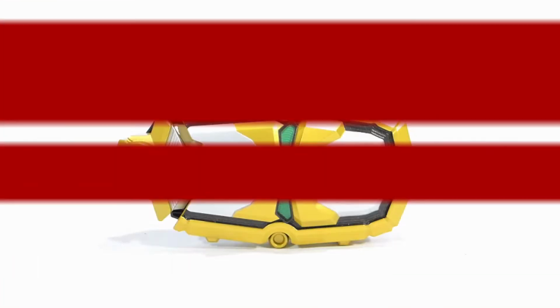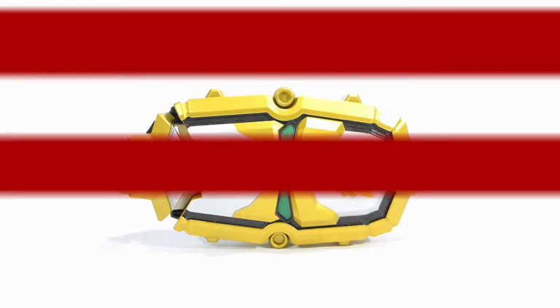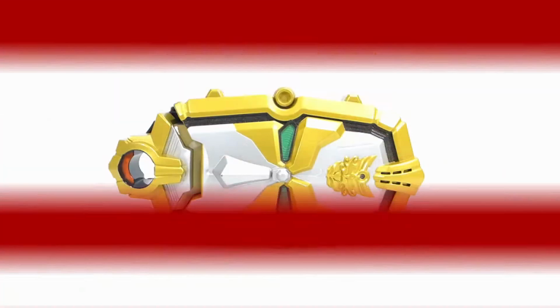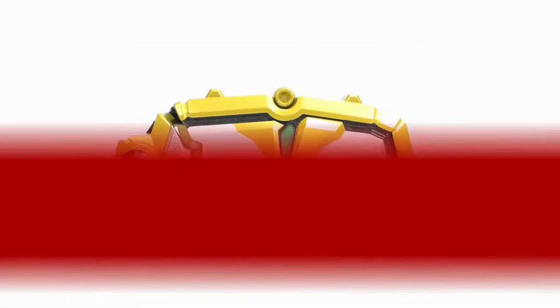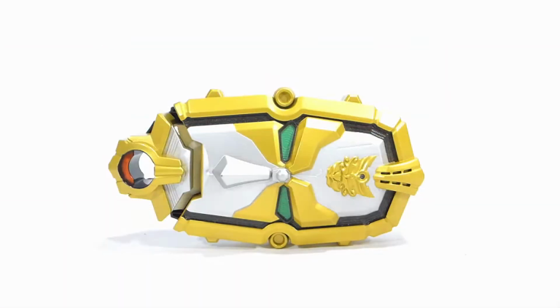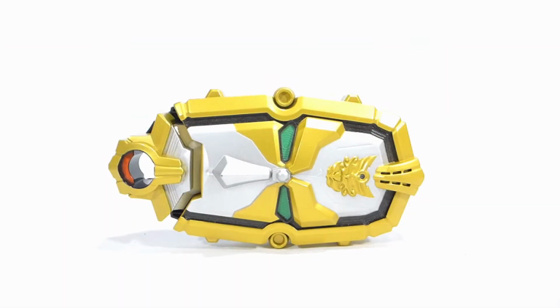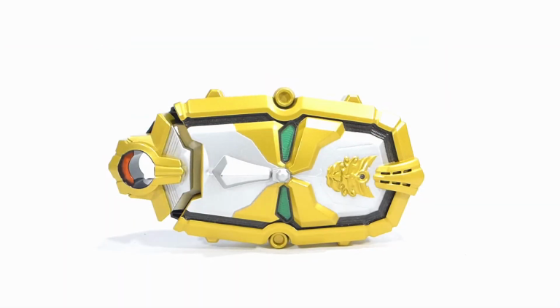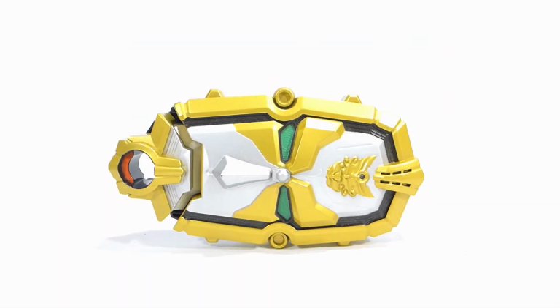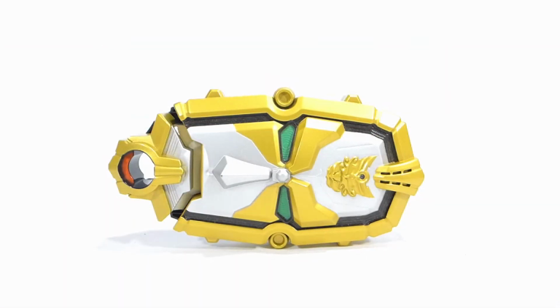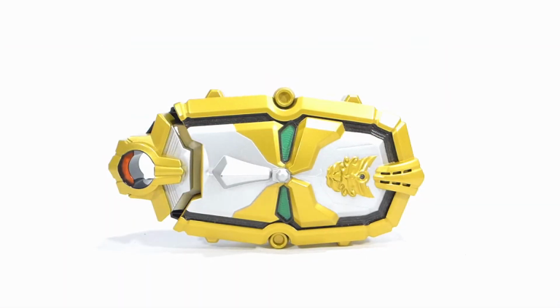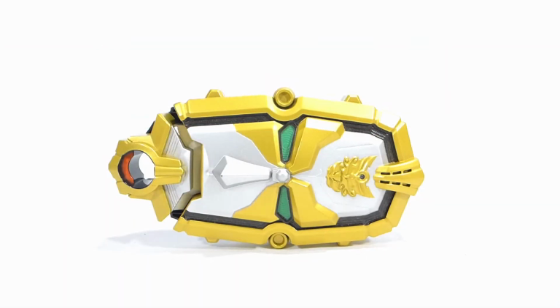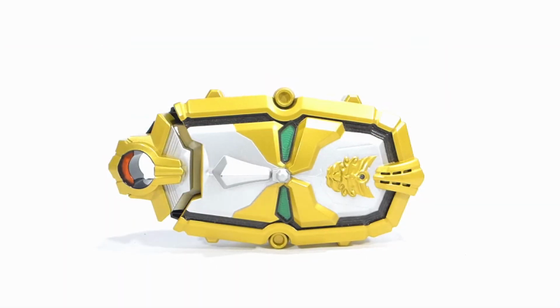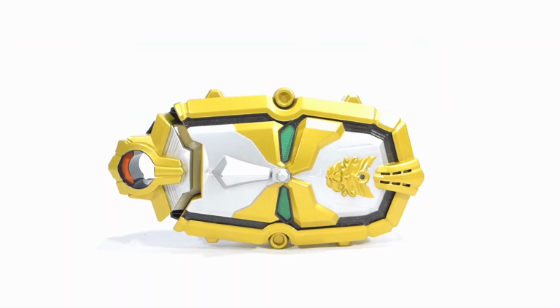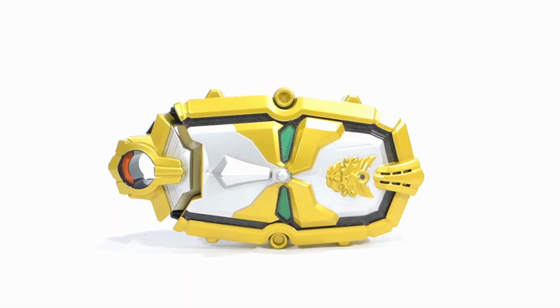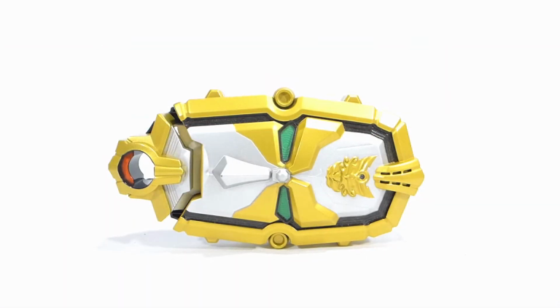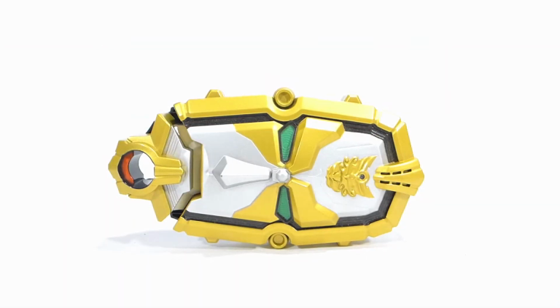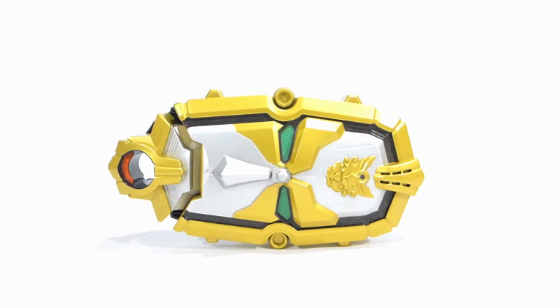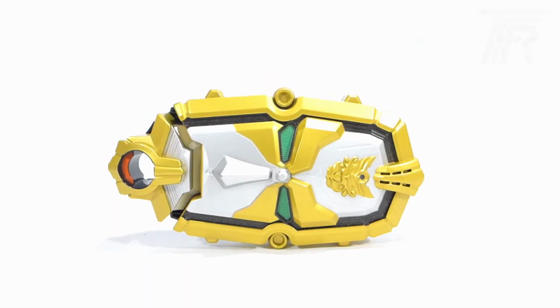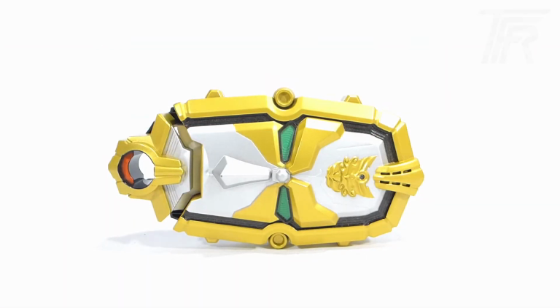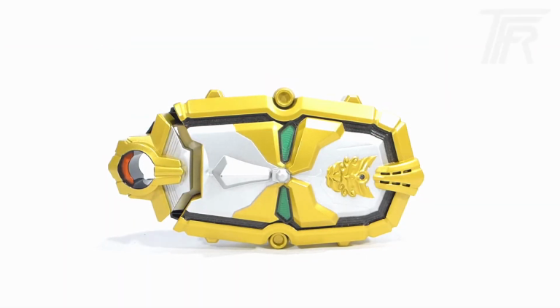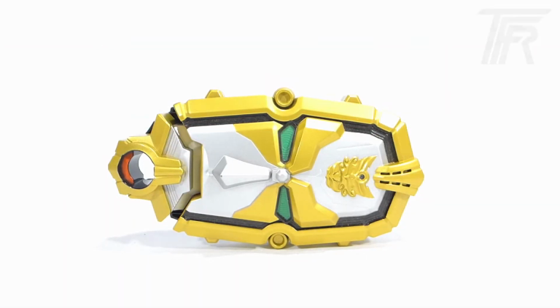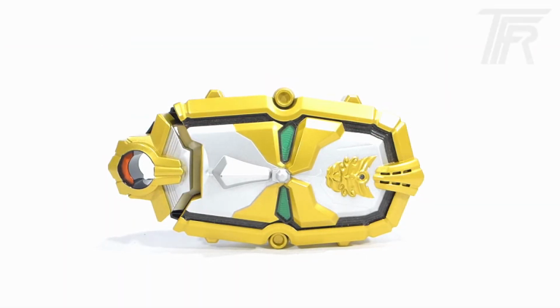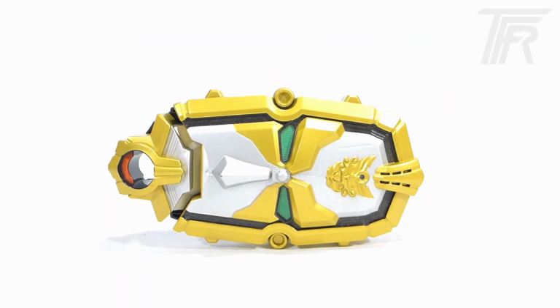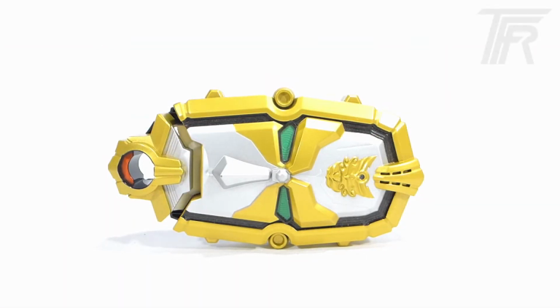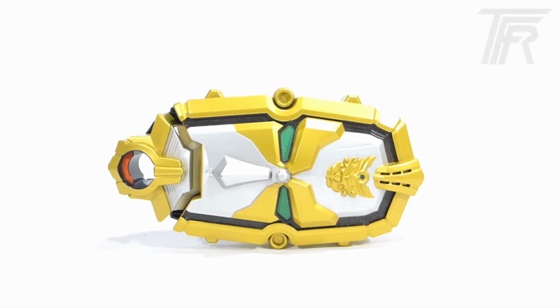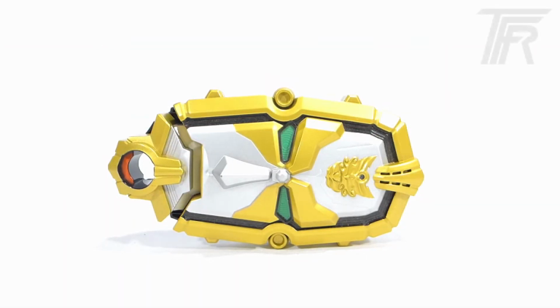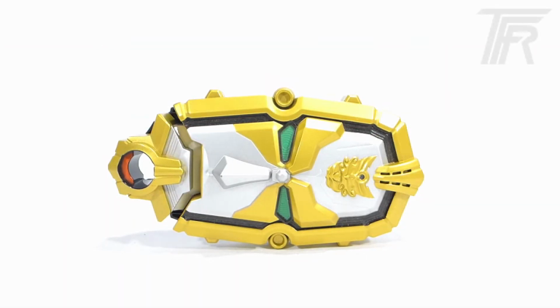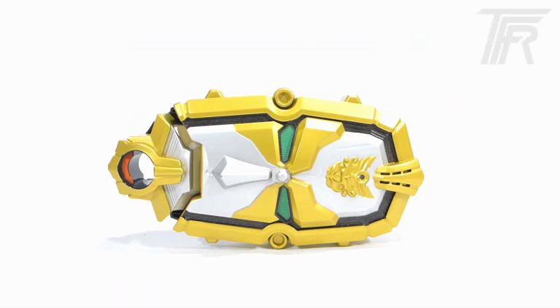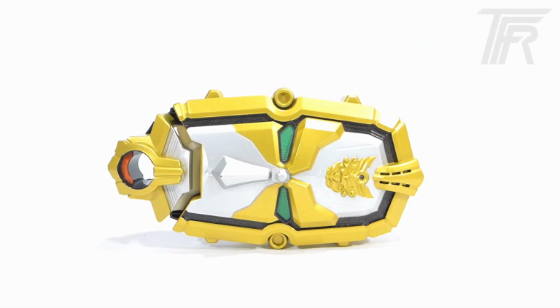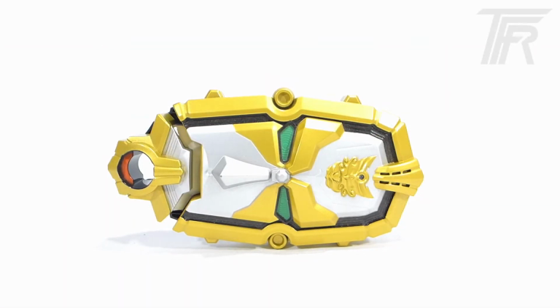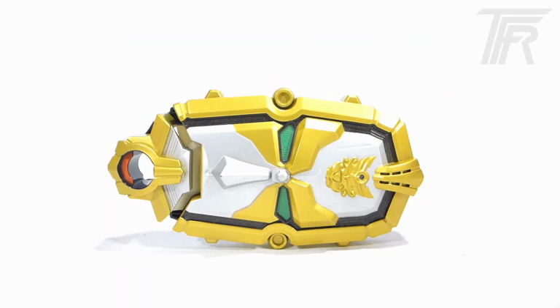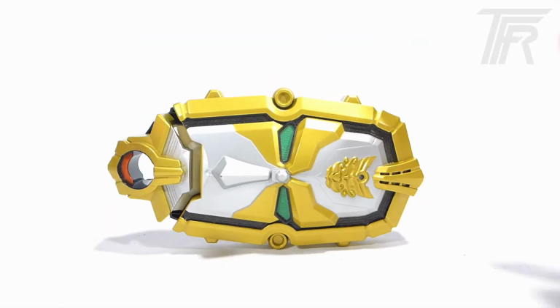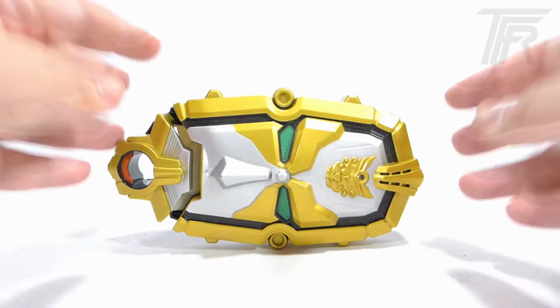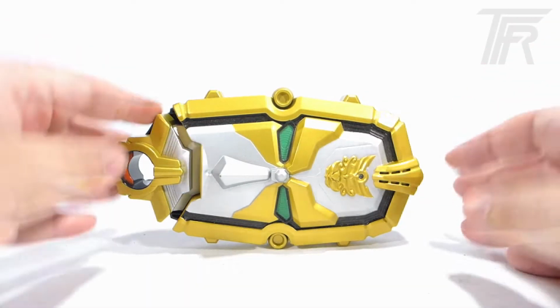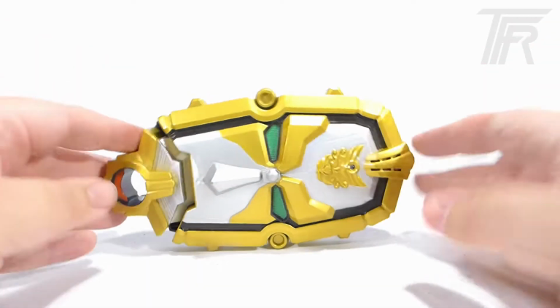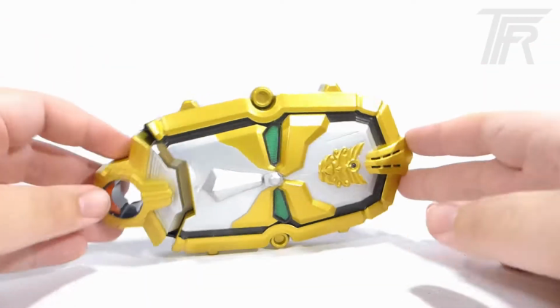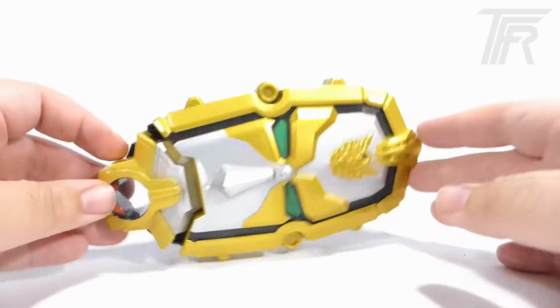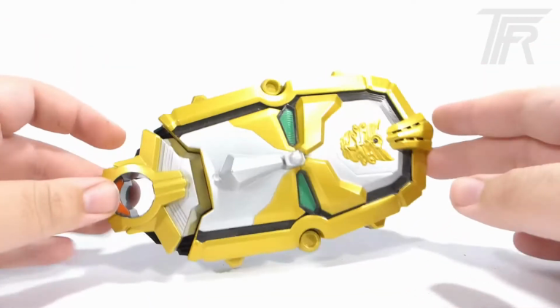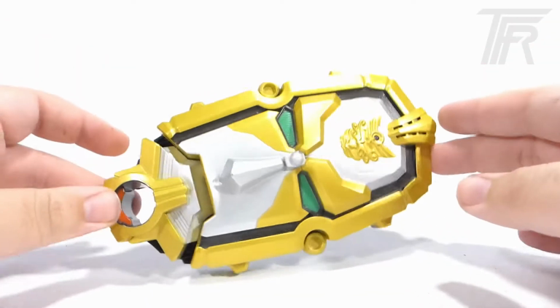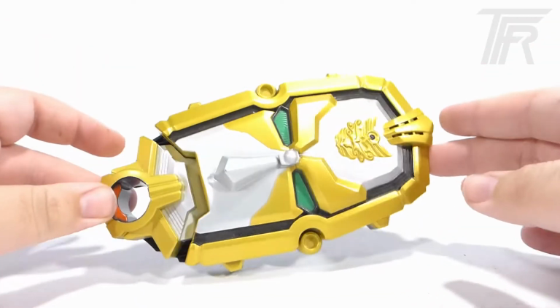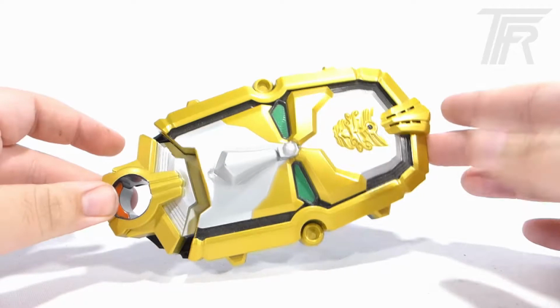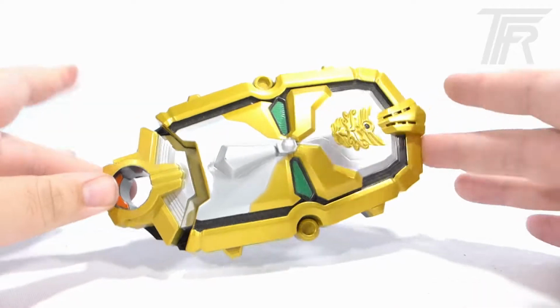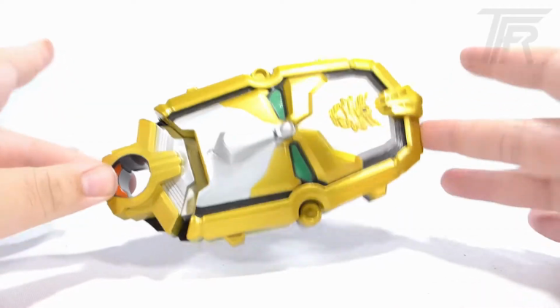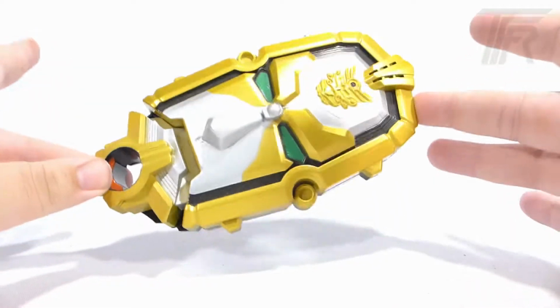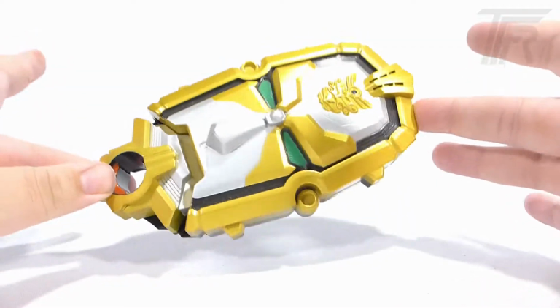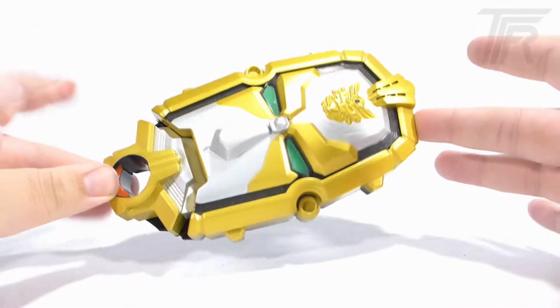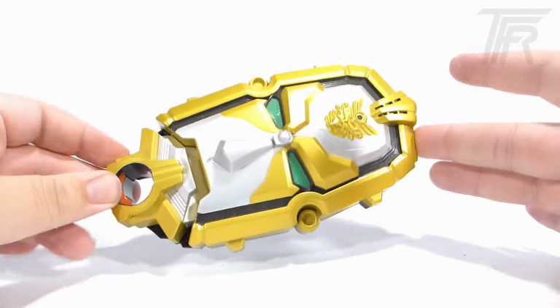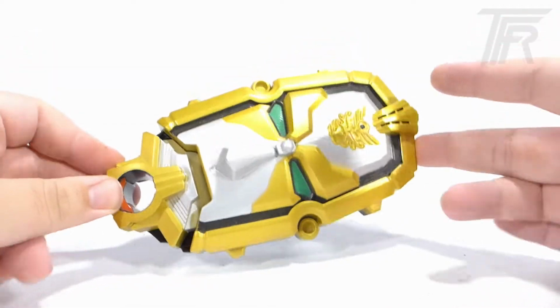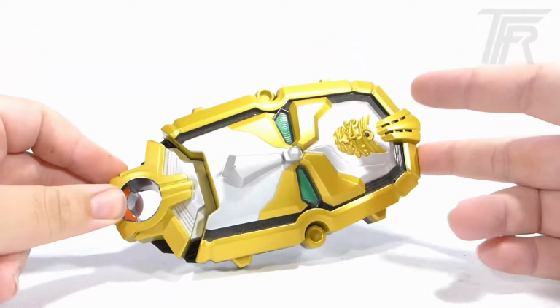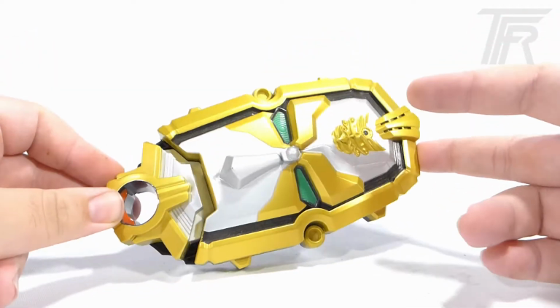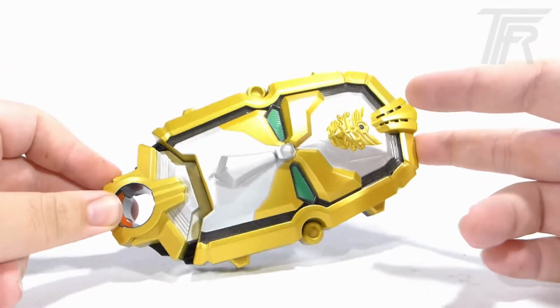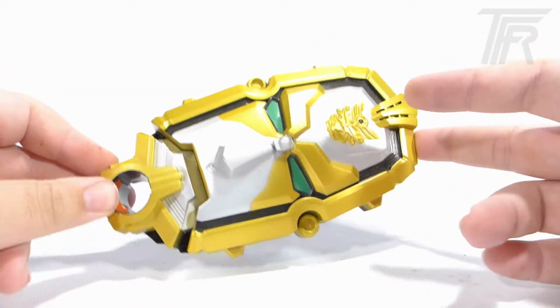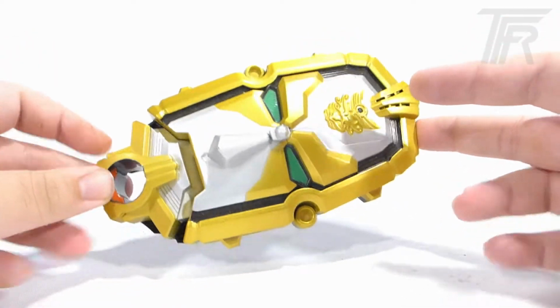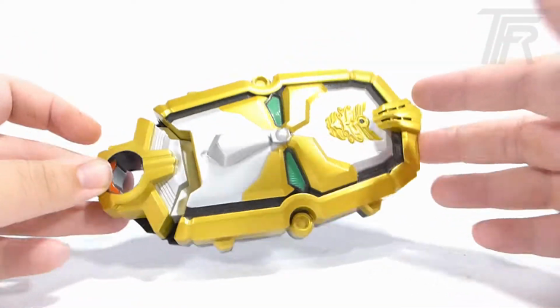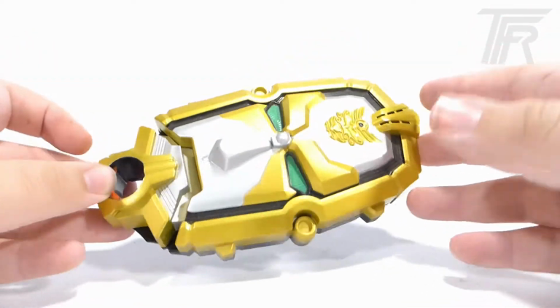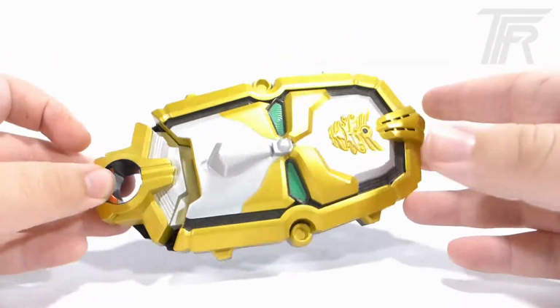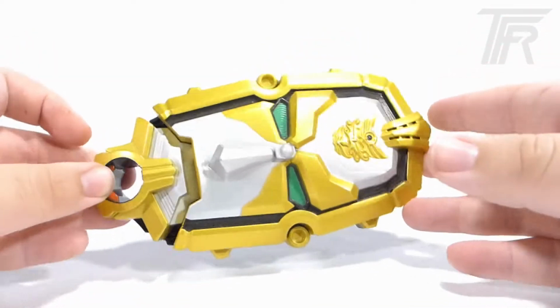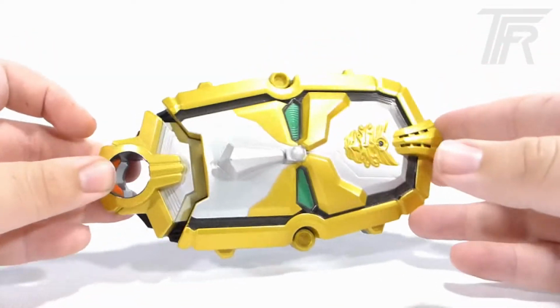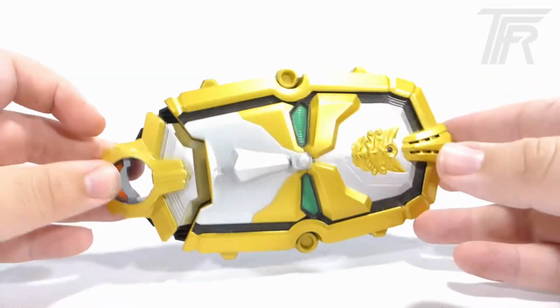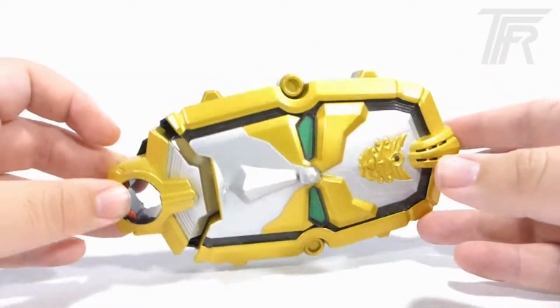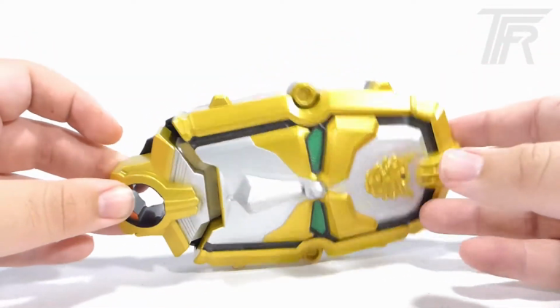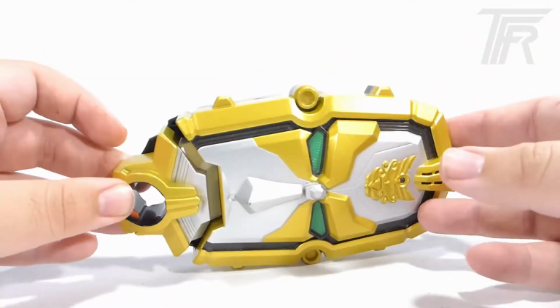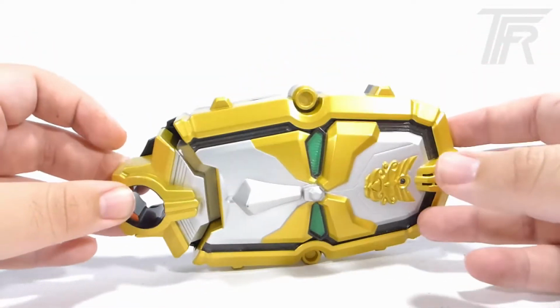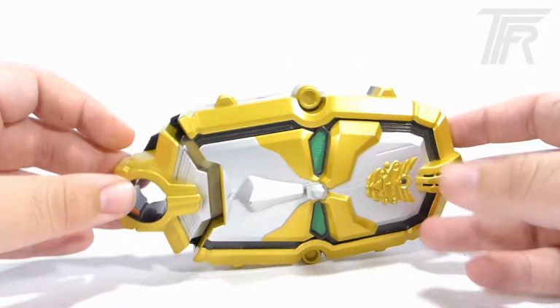Hey everyone, how's it going? This is Kyle from the TF Review, and today we've got another episode of Deconstructed.